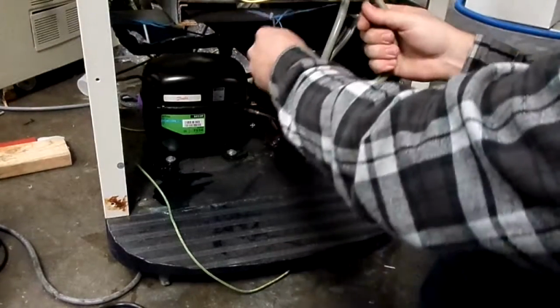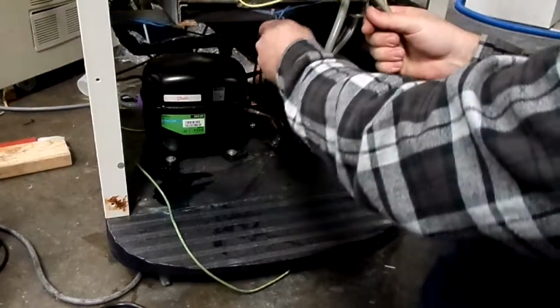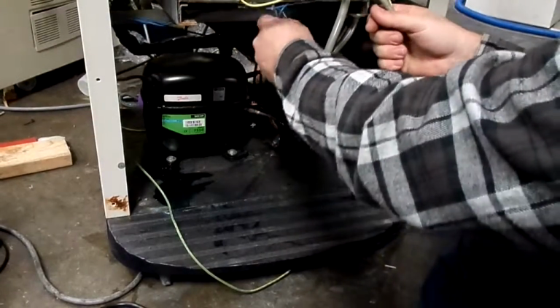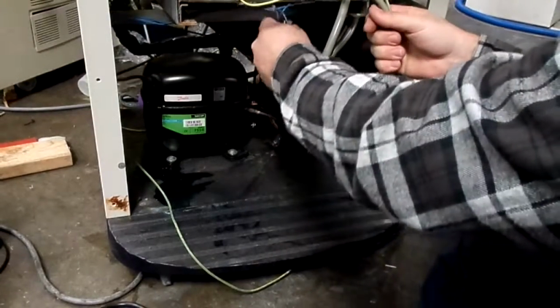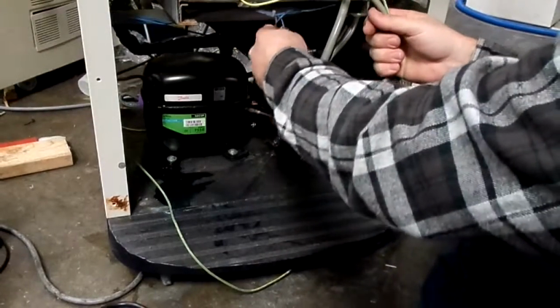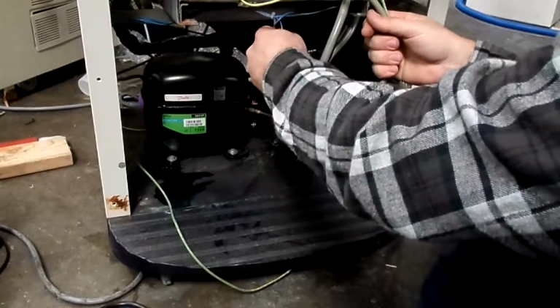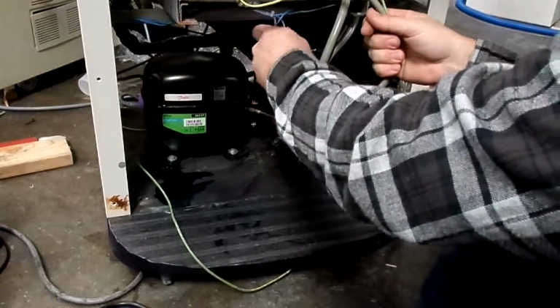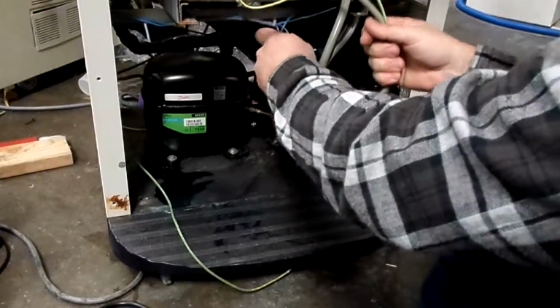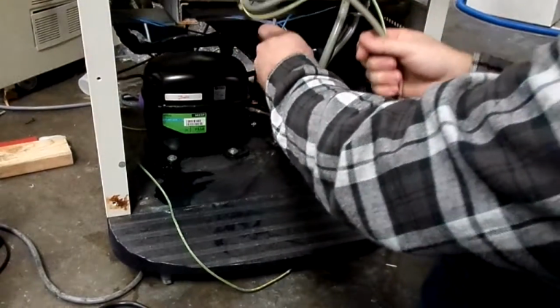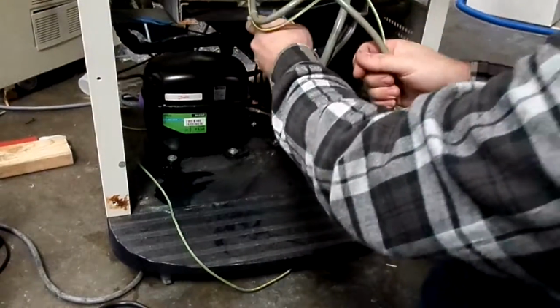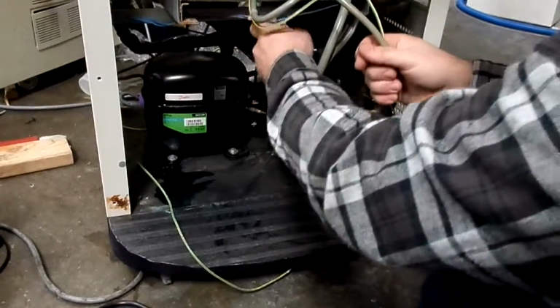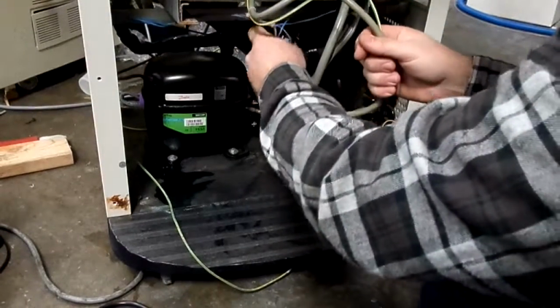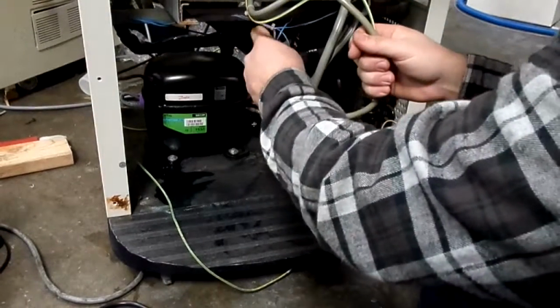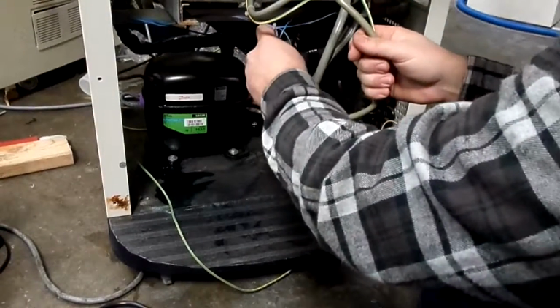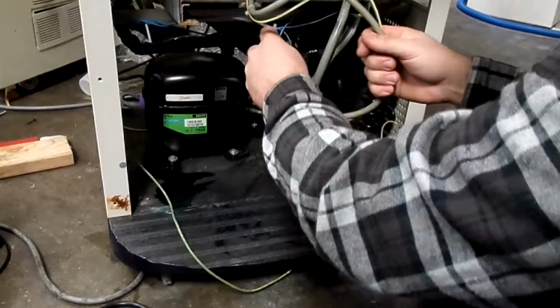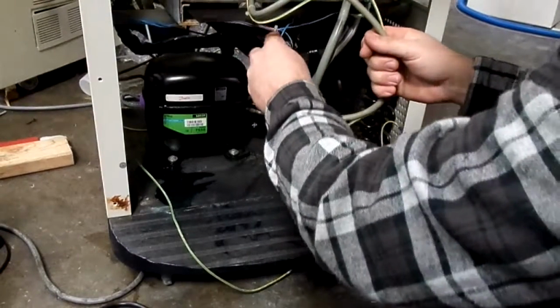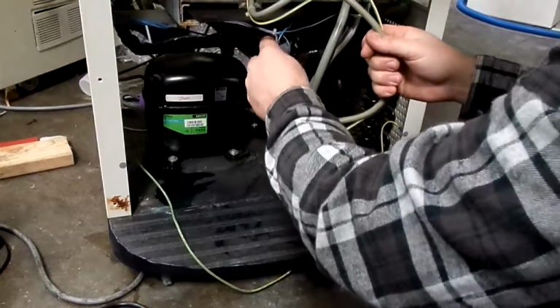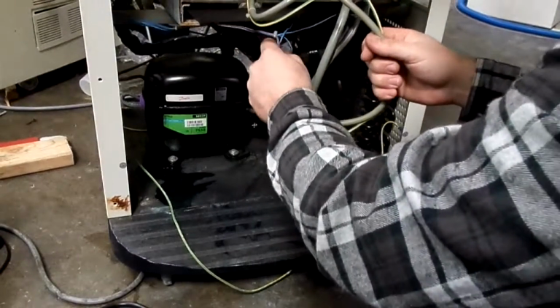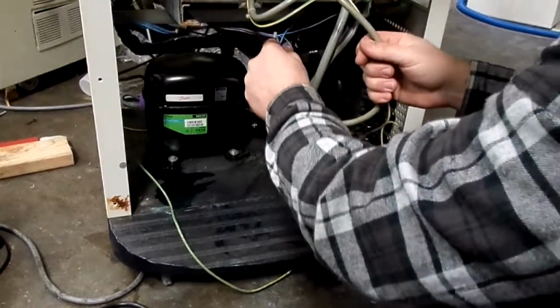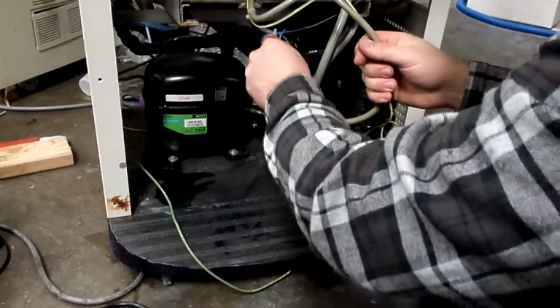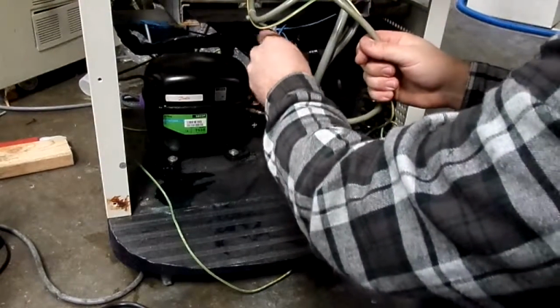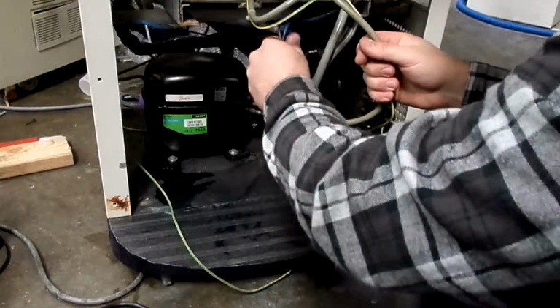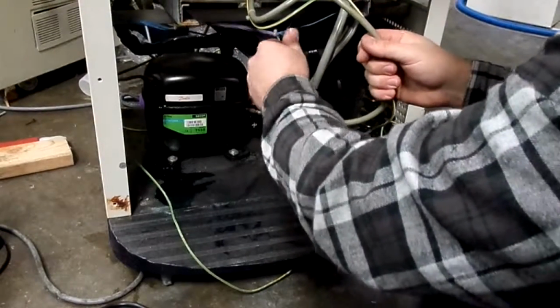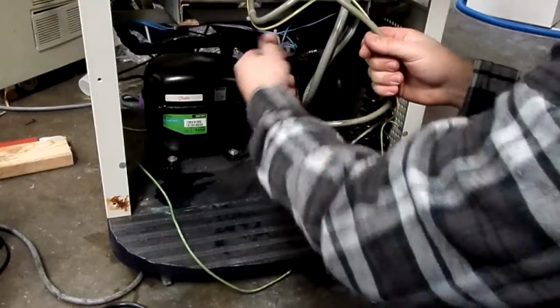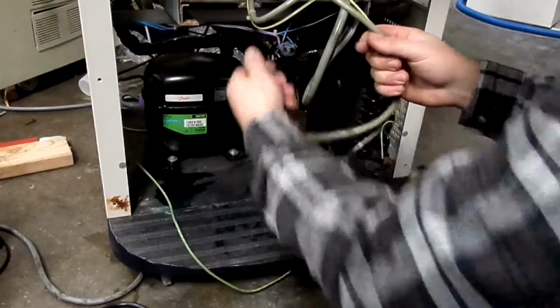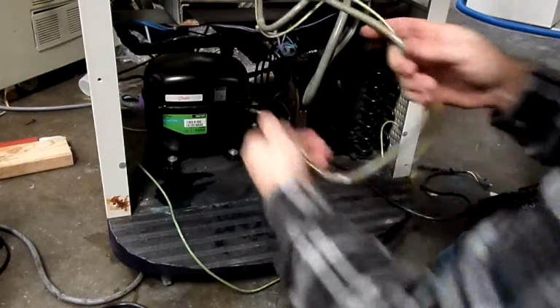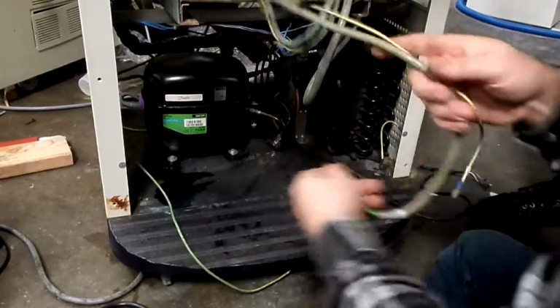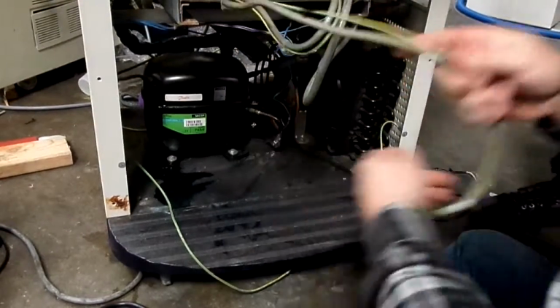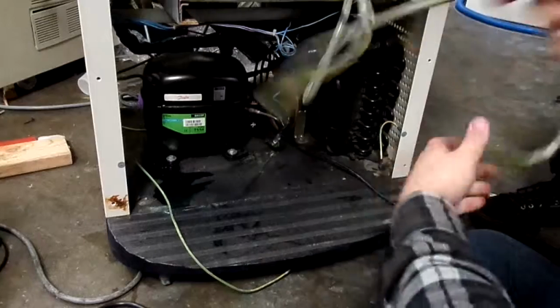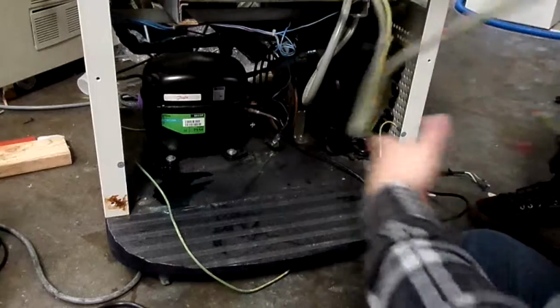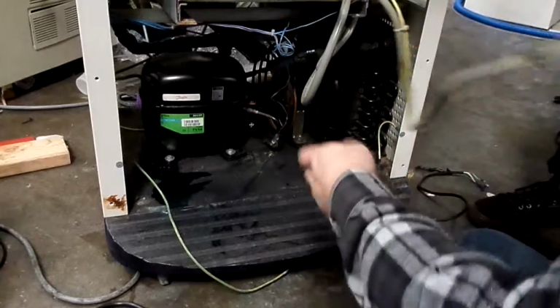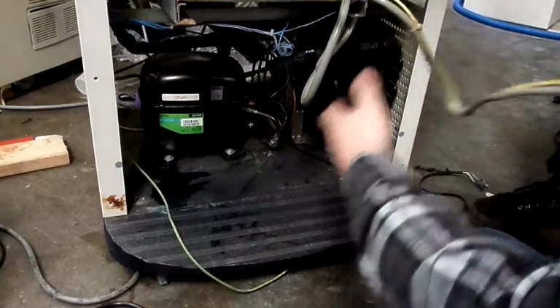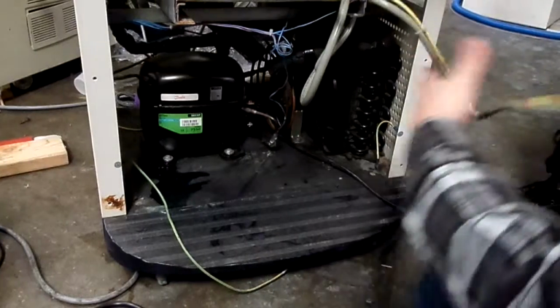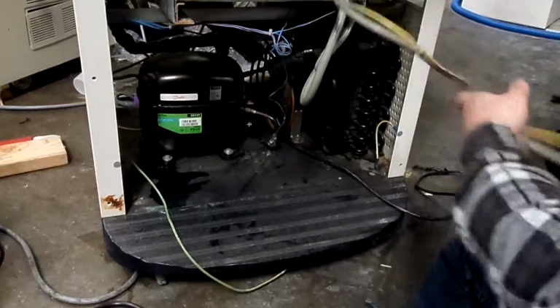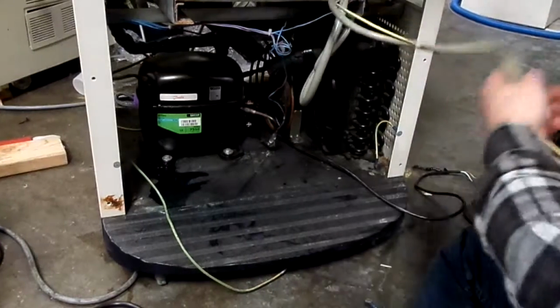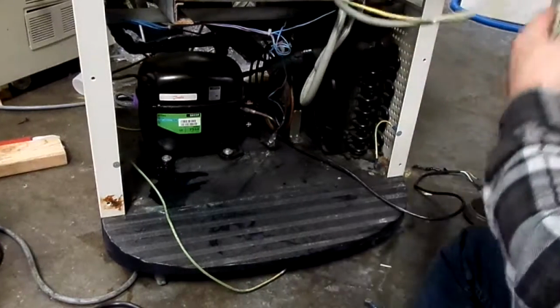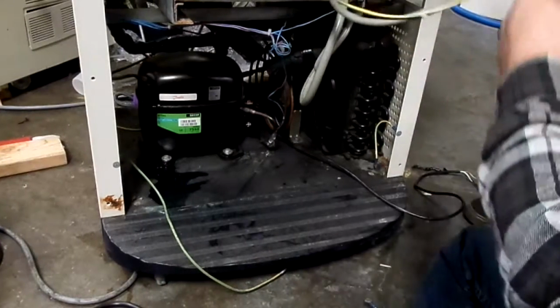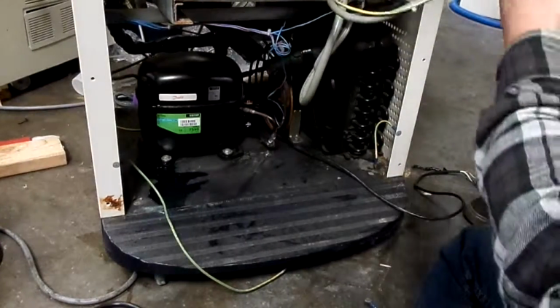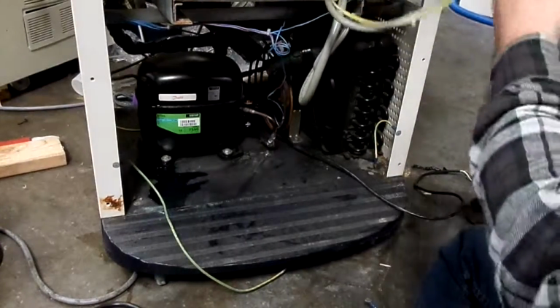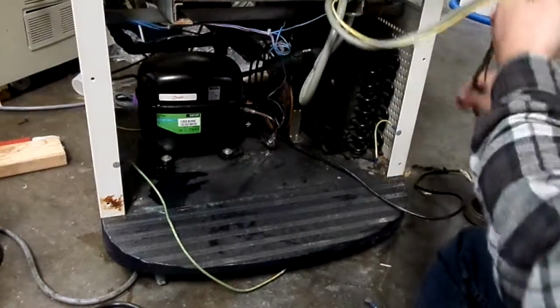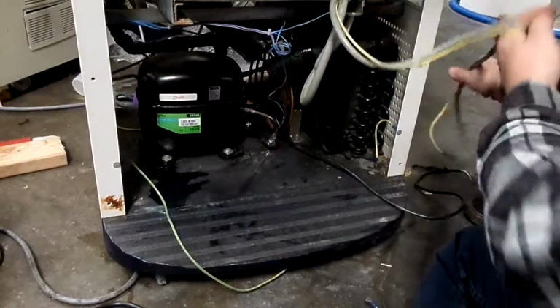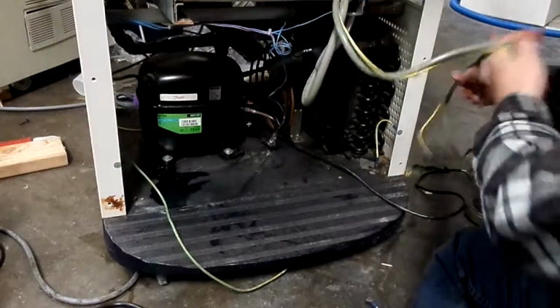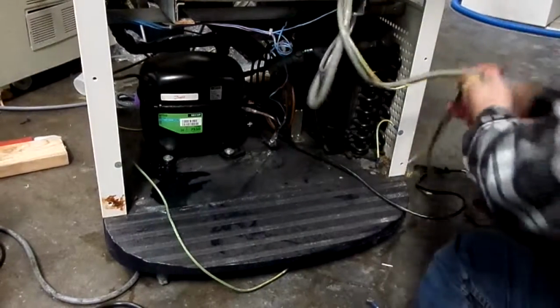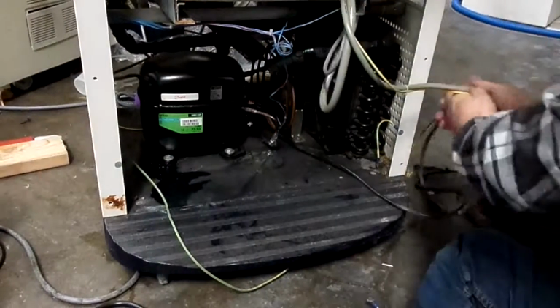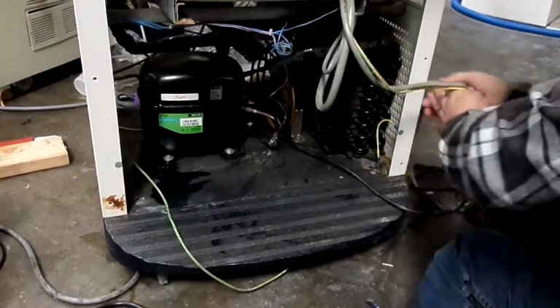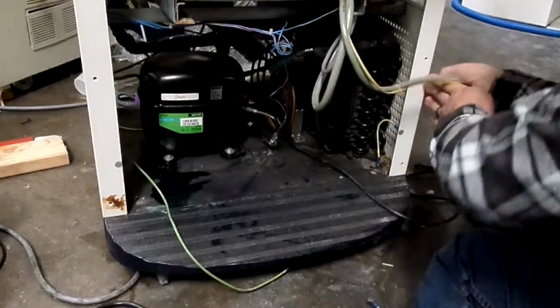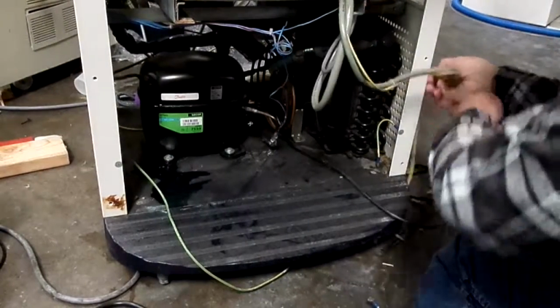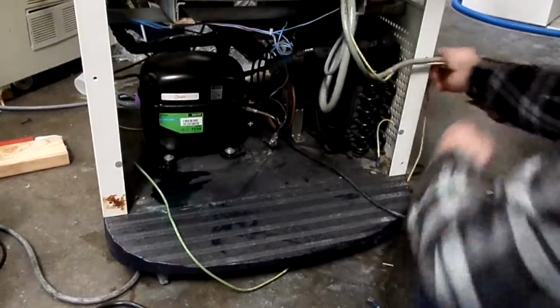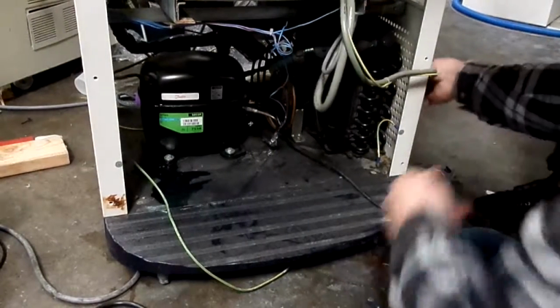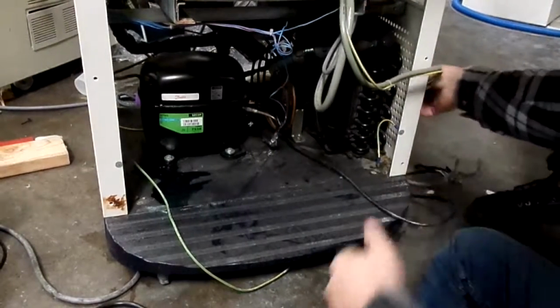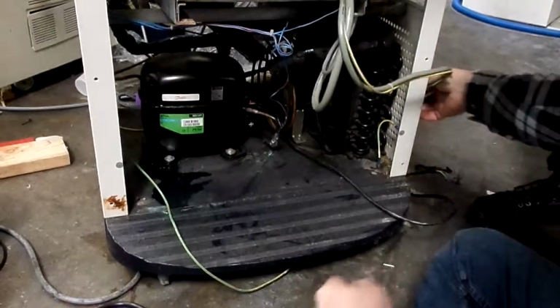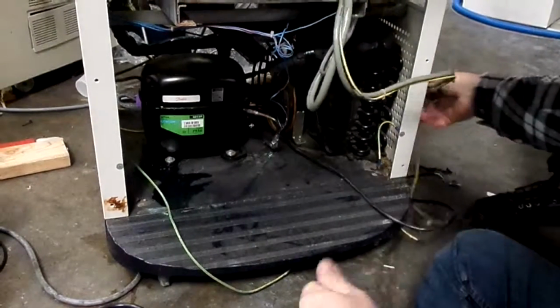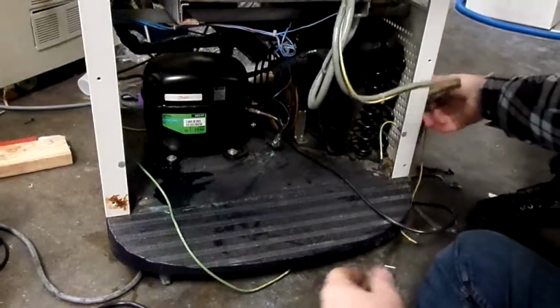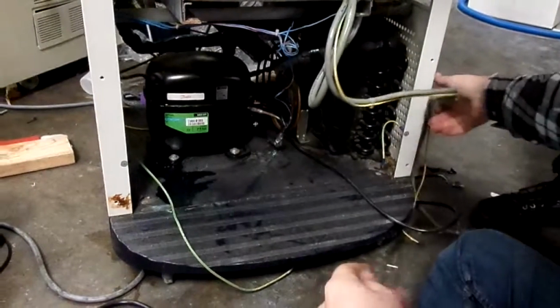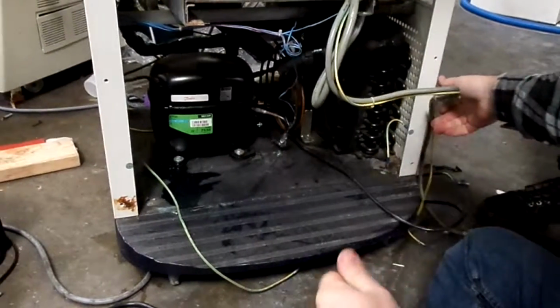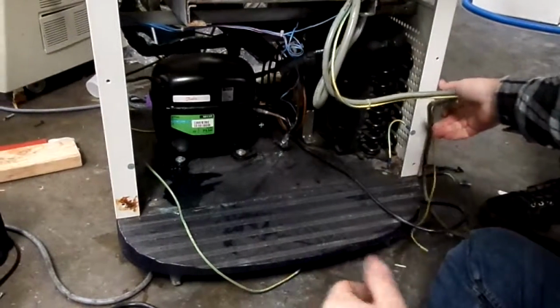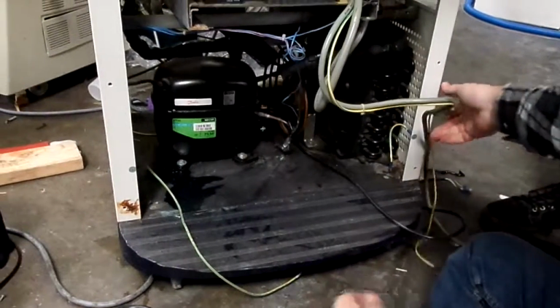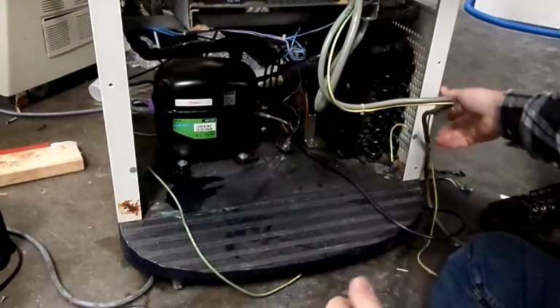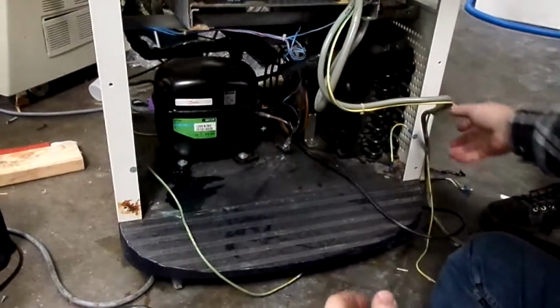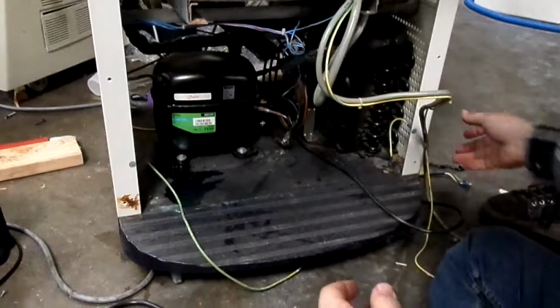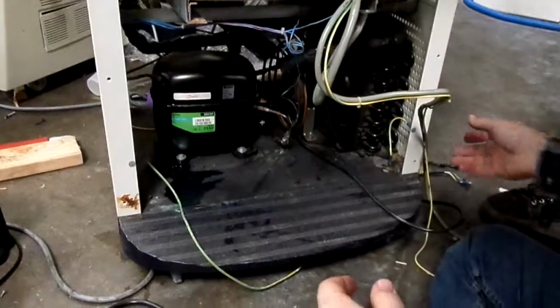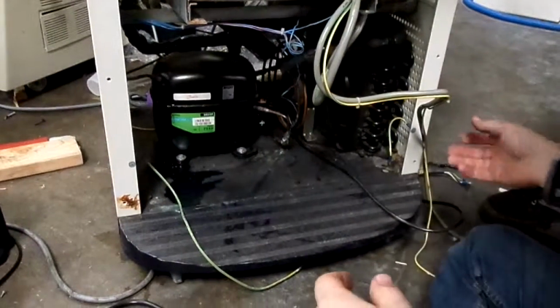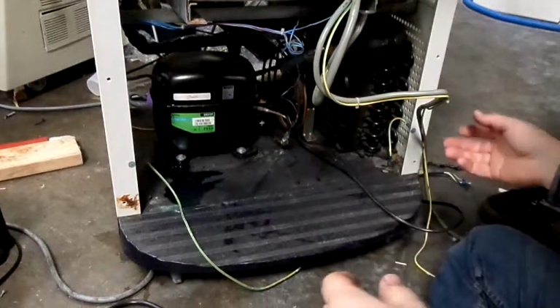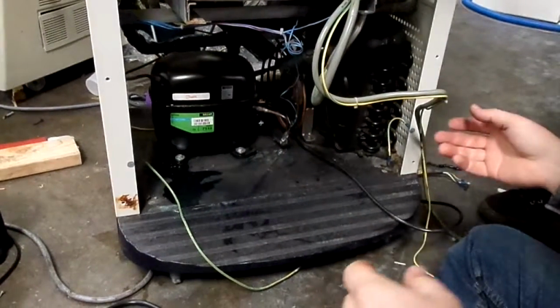Bill likes to not organize his wiring. Bill's nuts. Don't be like Bill. You guys seen those things?